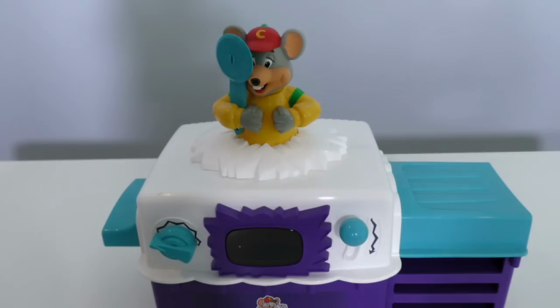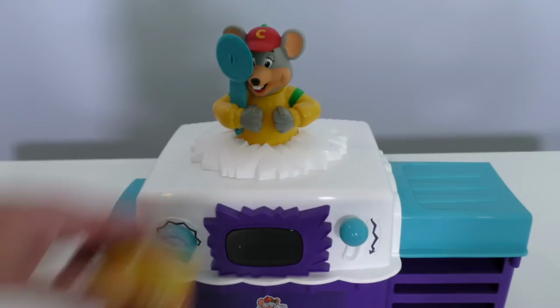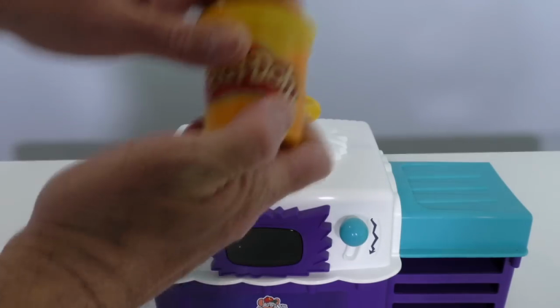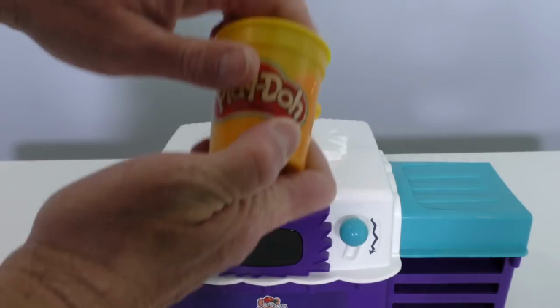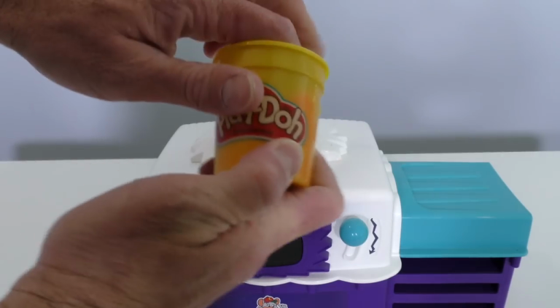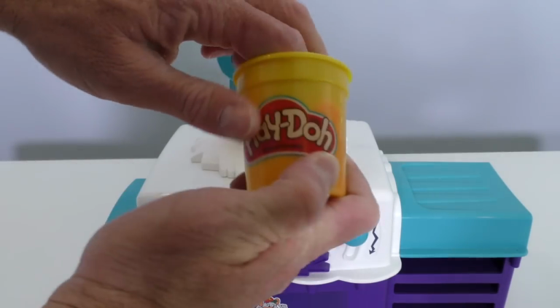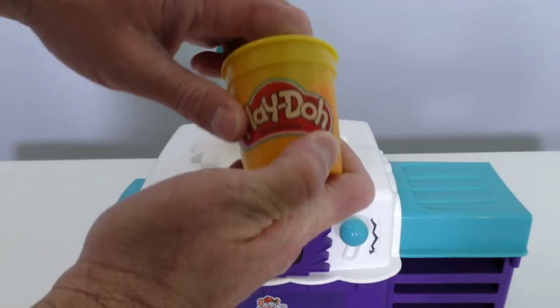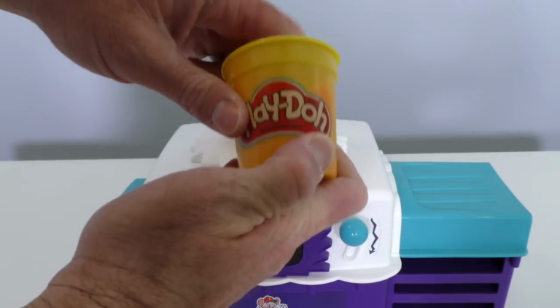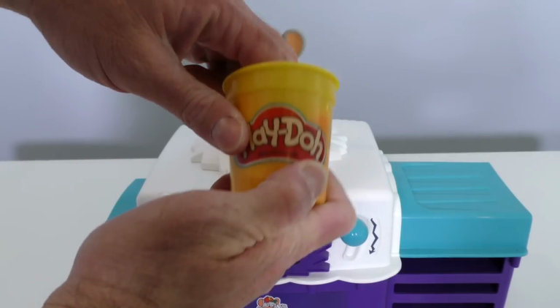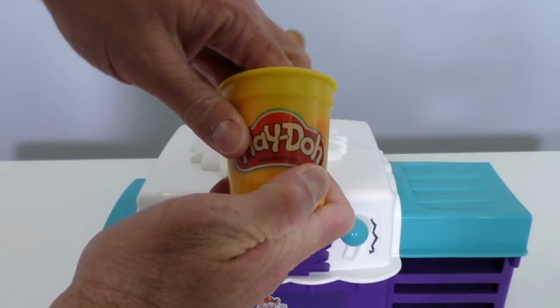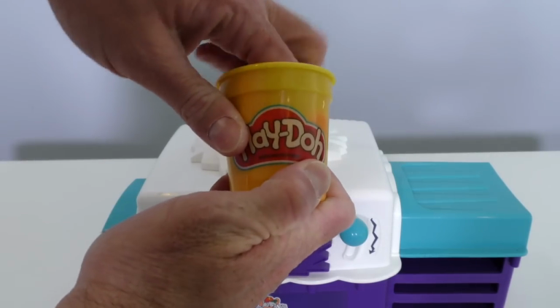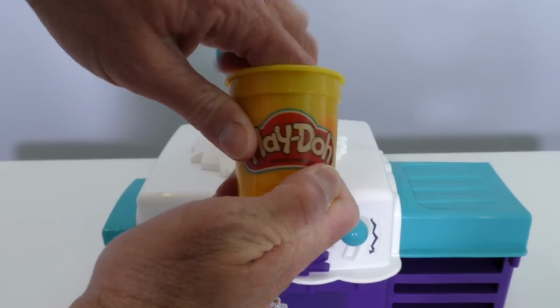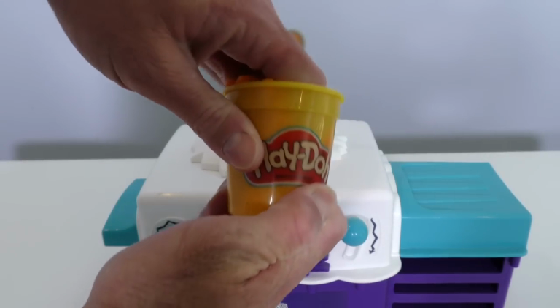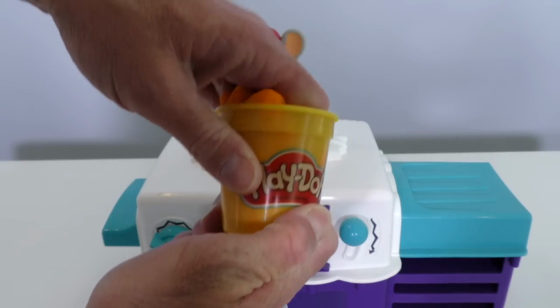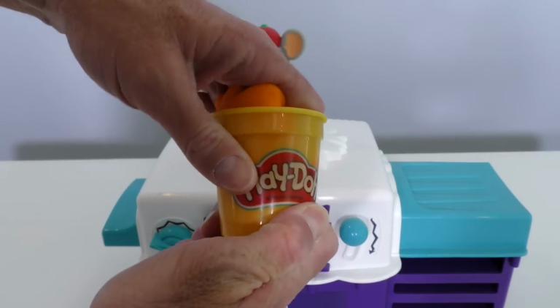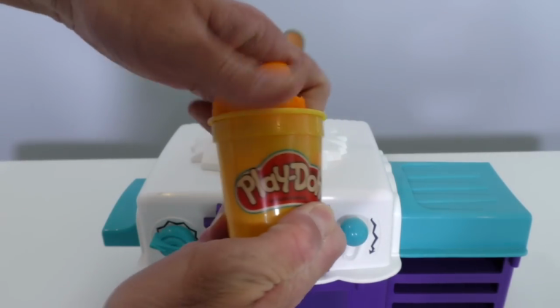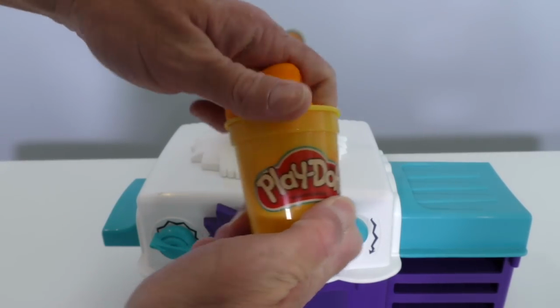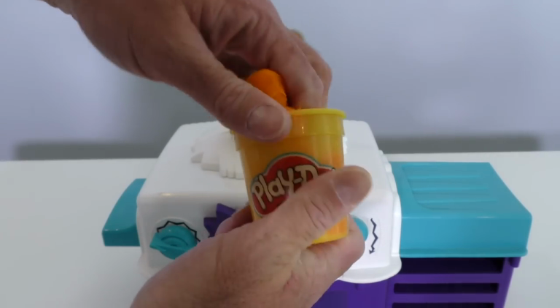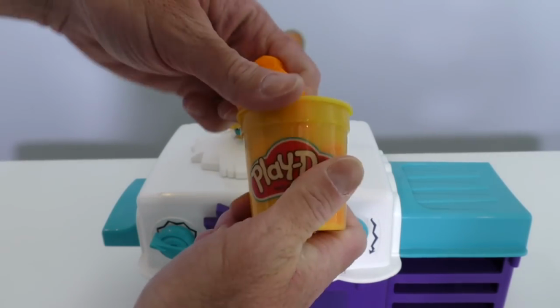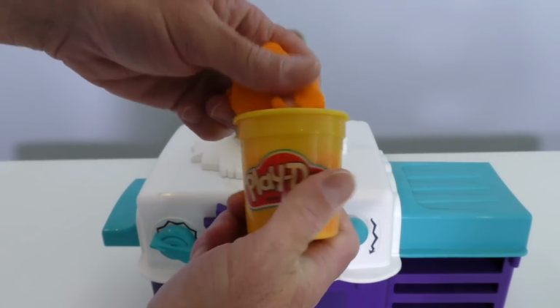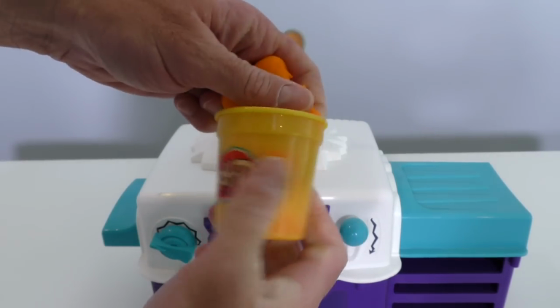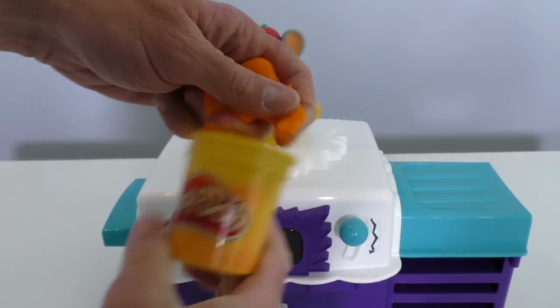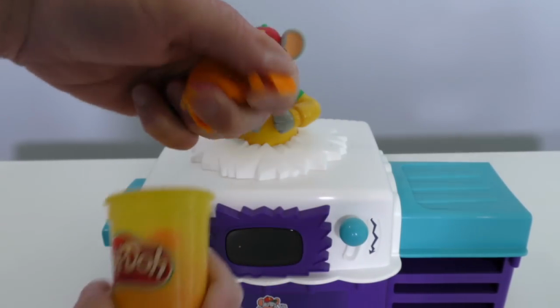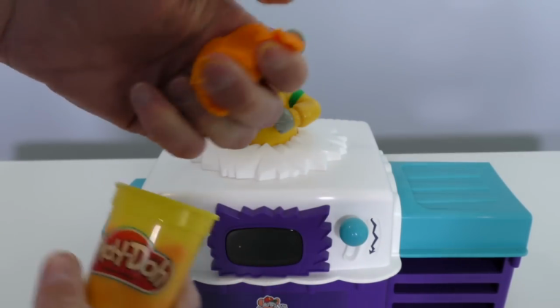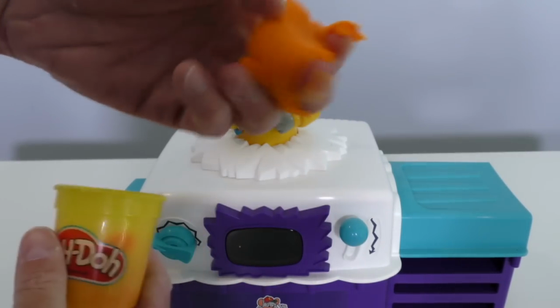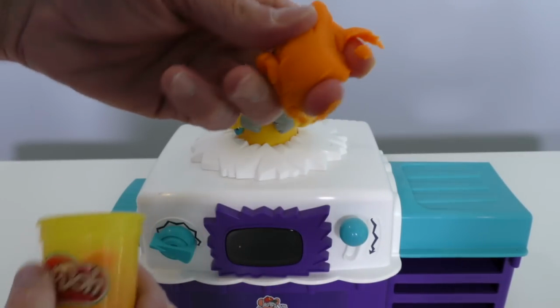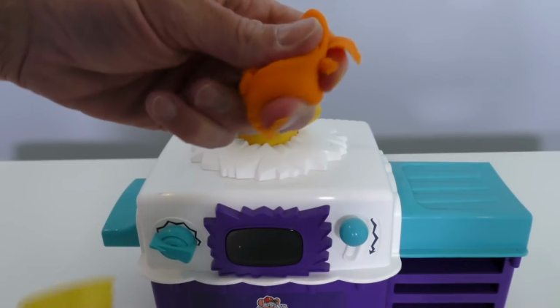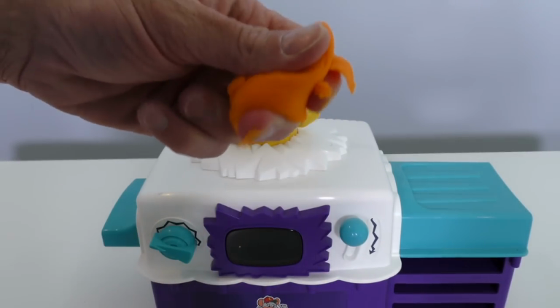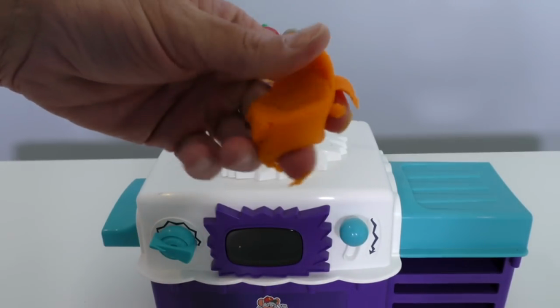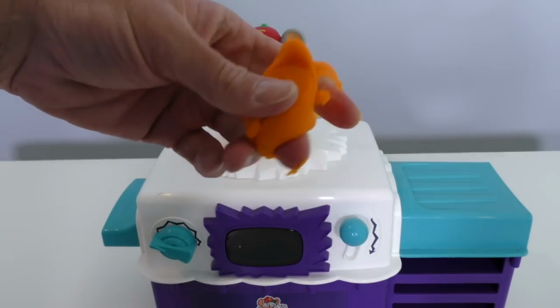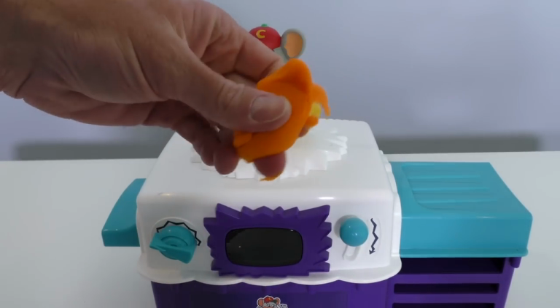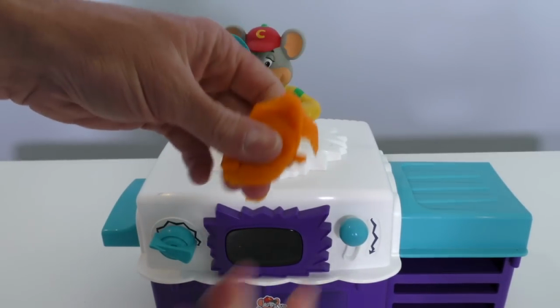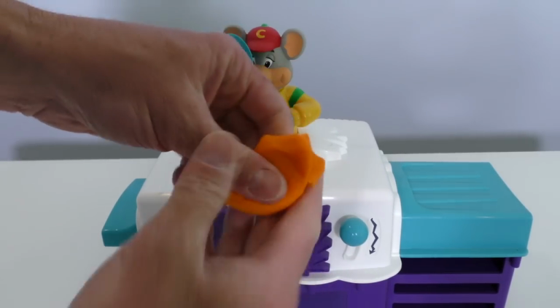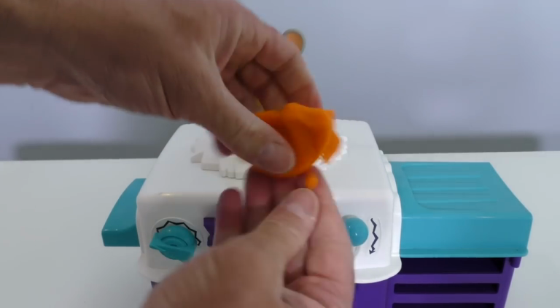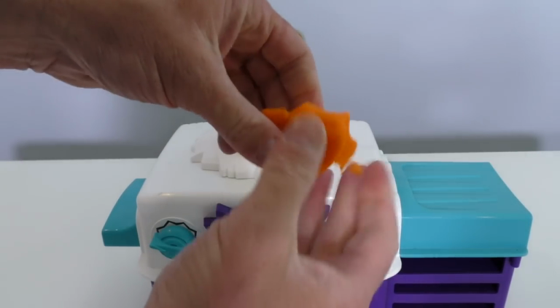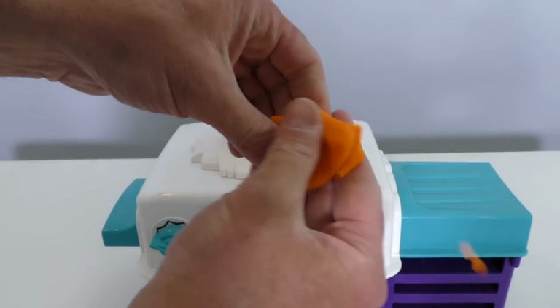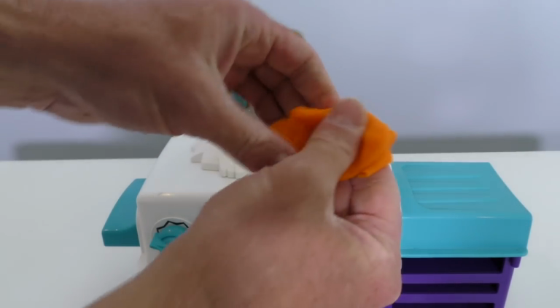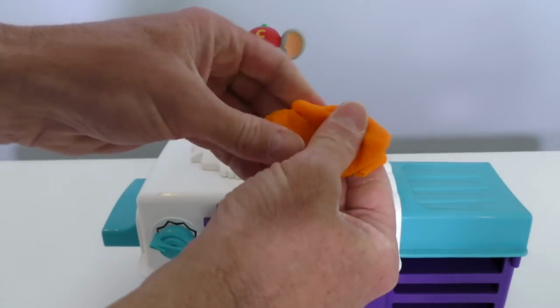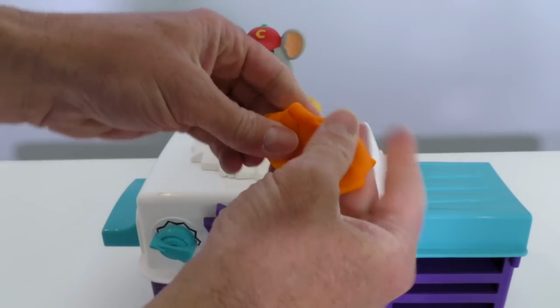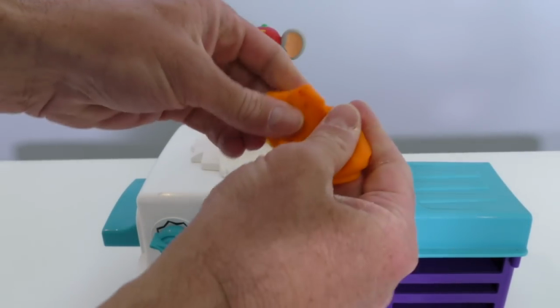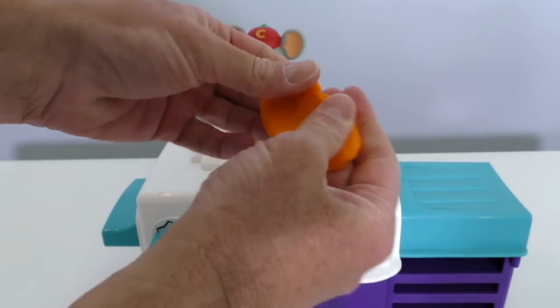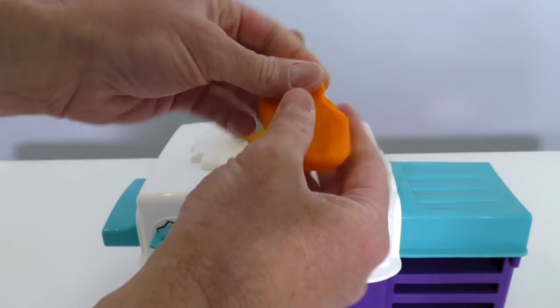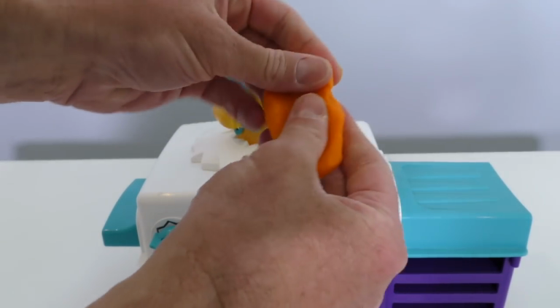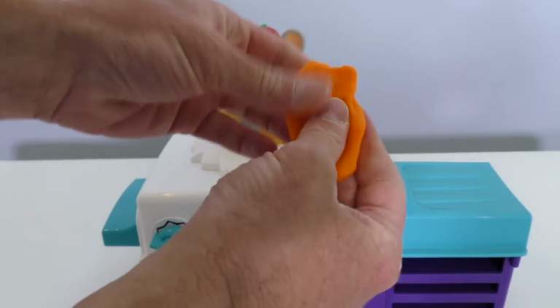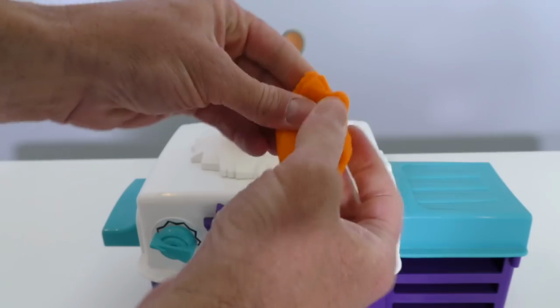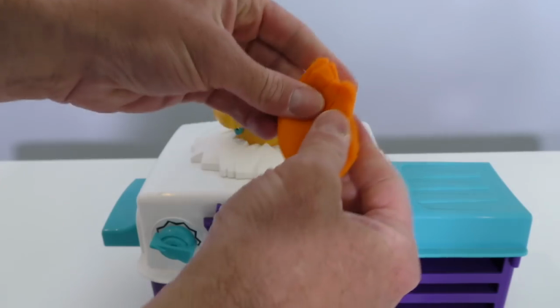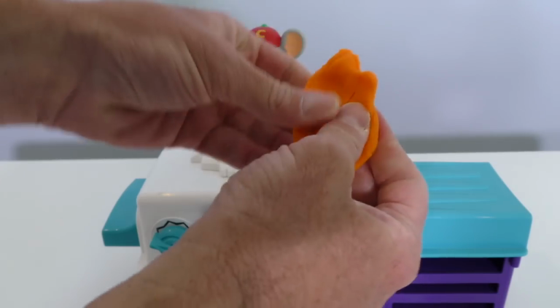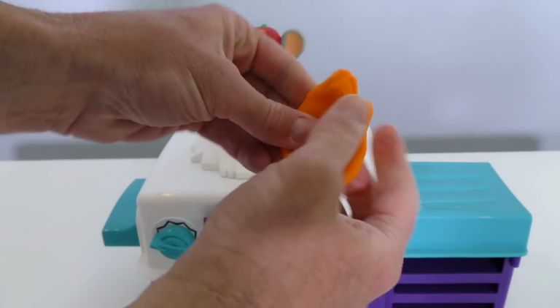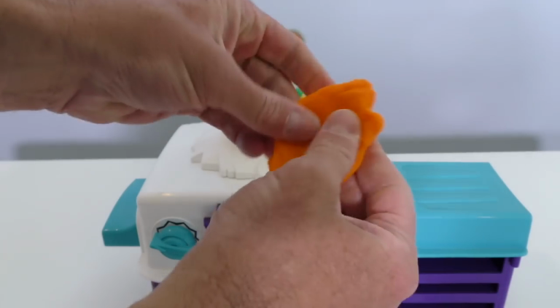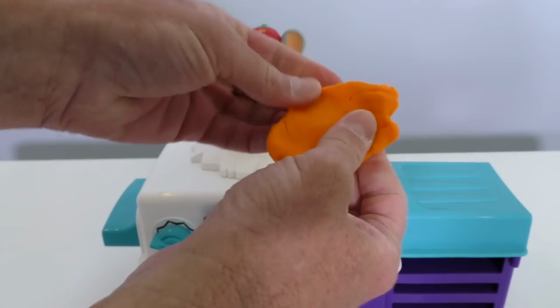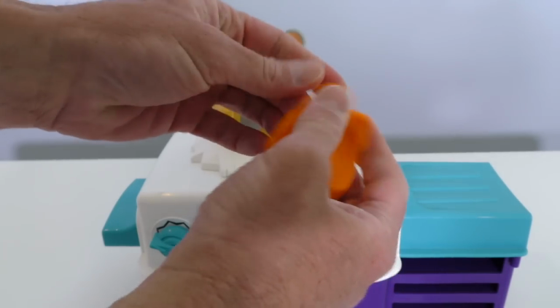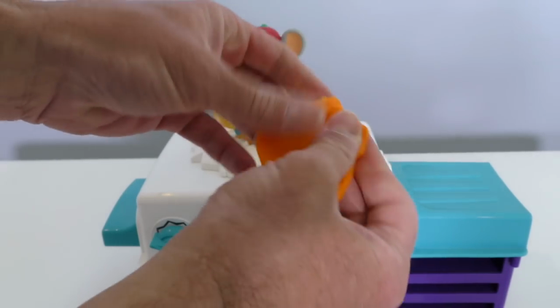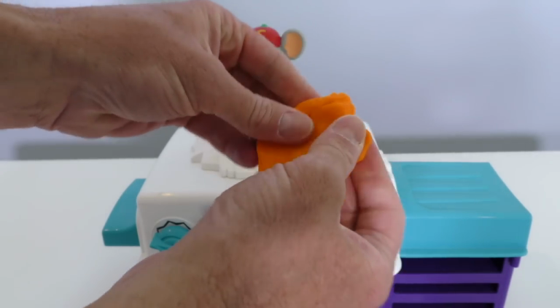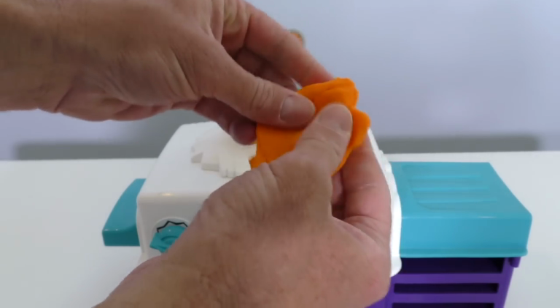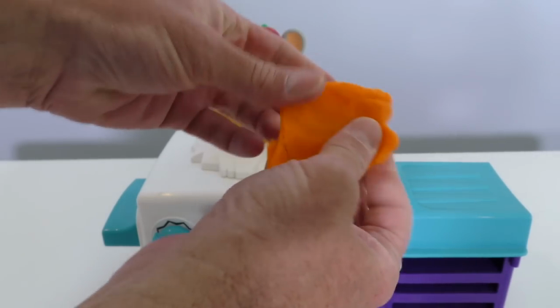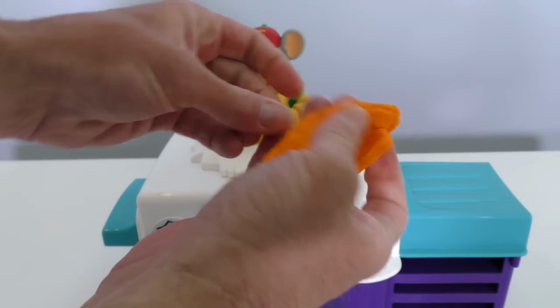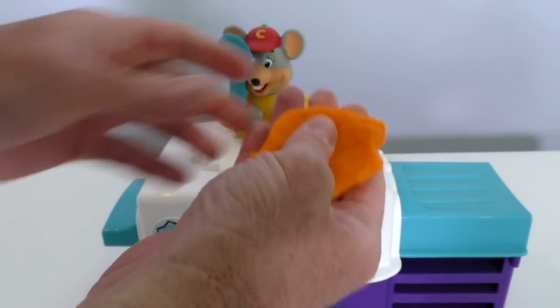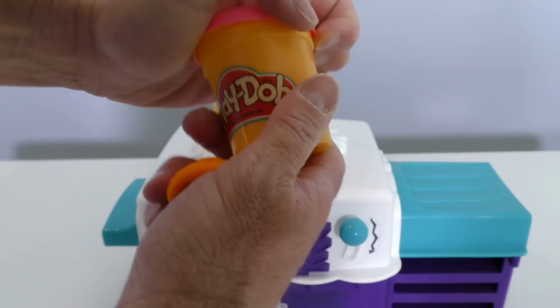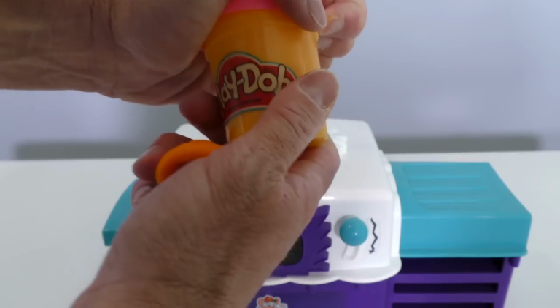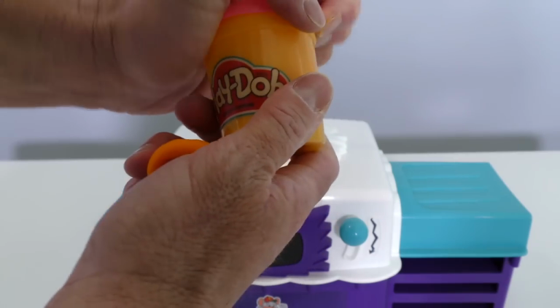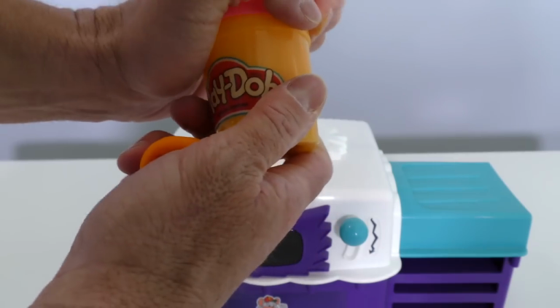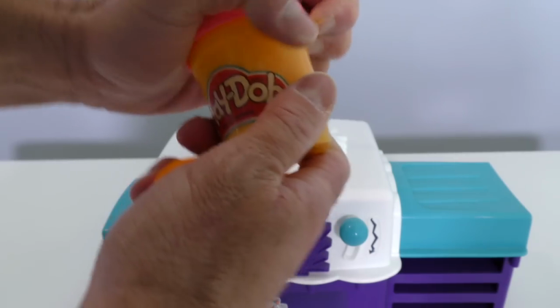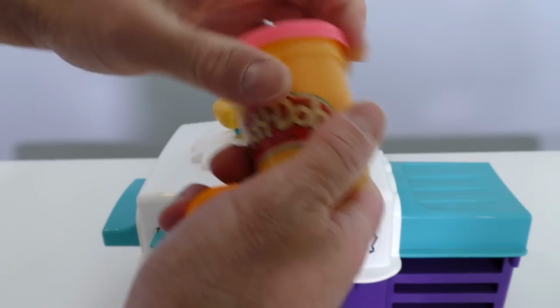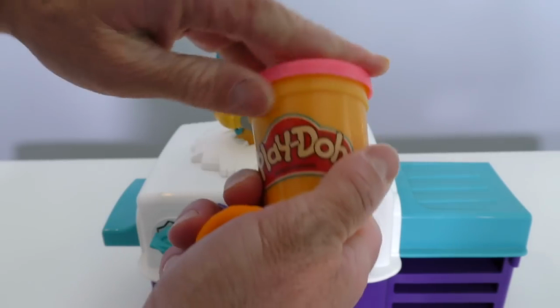Aha! Time for Play-Doh pizza! First we're gonna take some Play-Doh and we're gonna make the pizza crust just like this. Look at that, Chuckie.